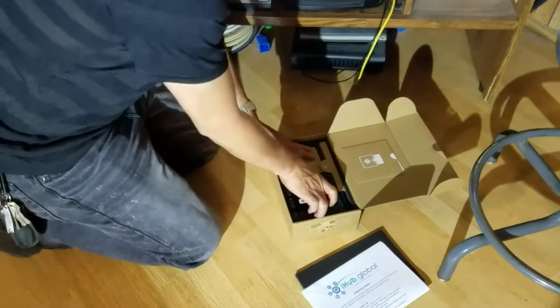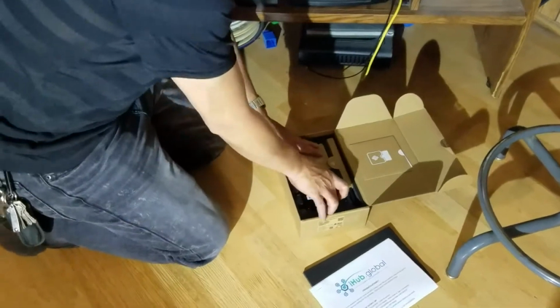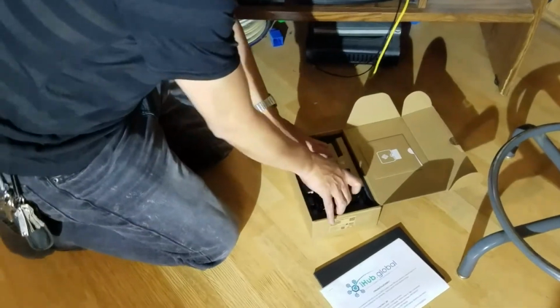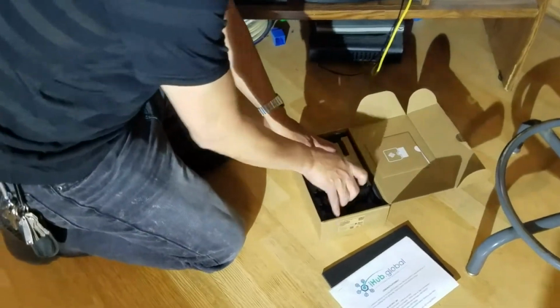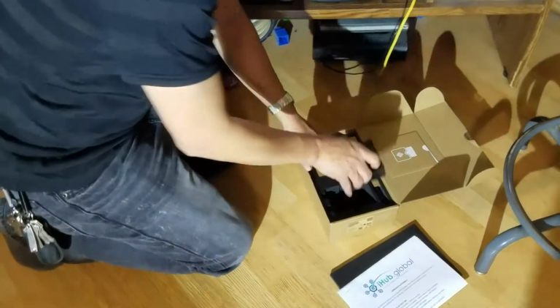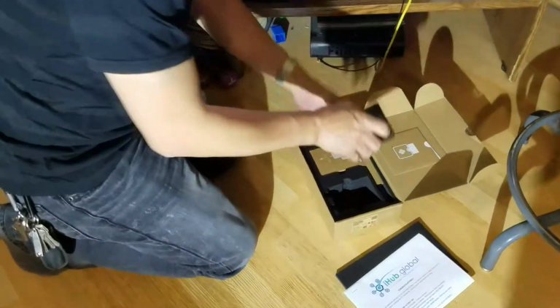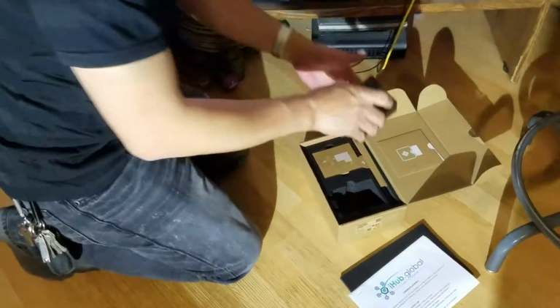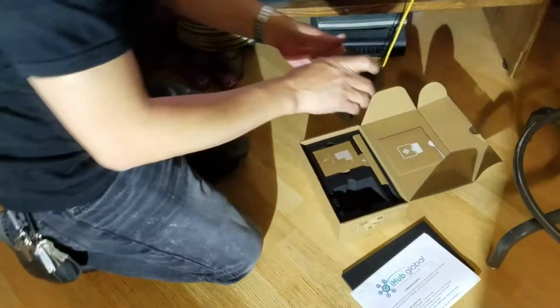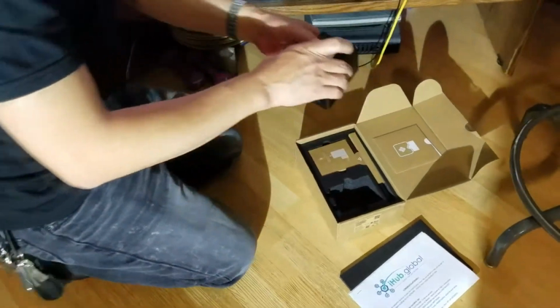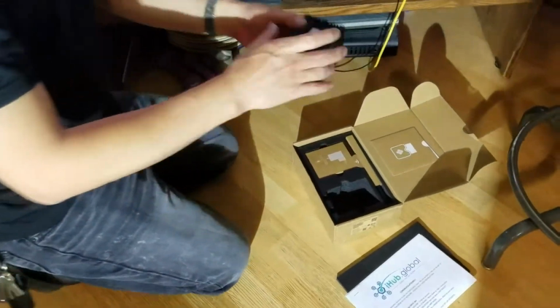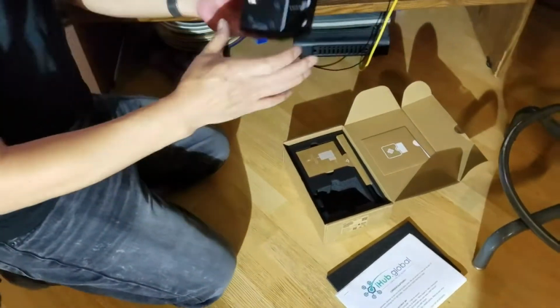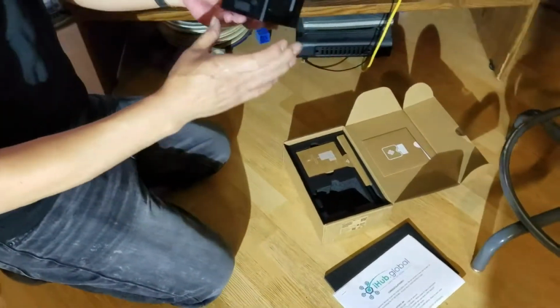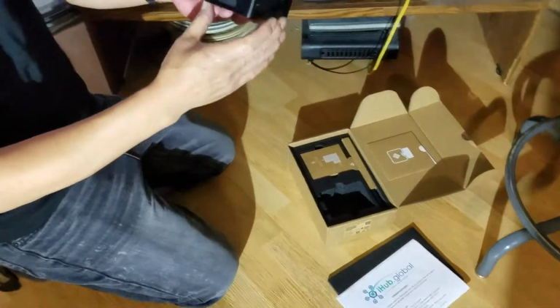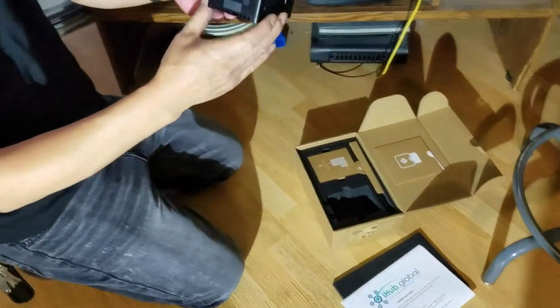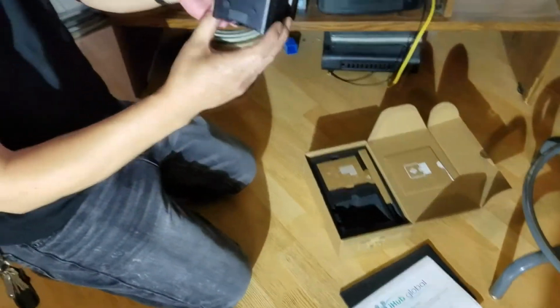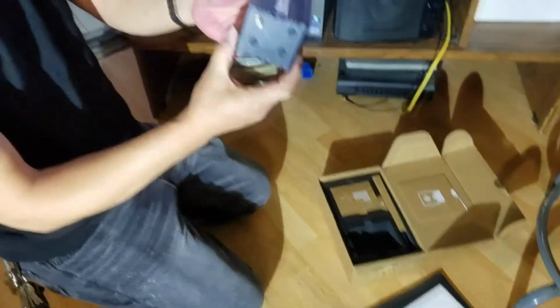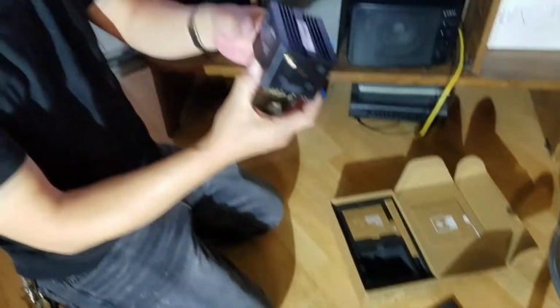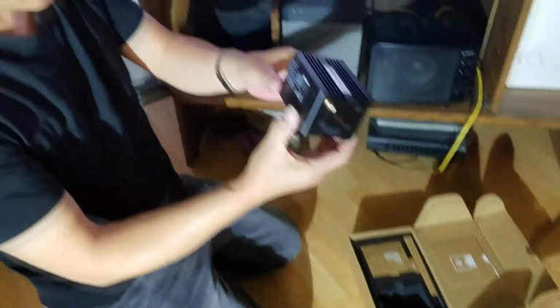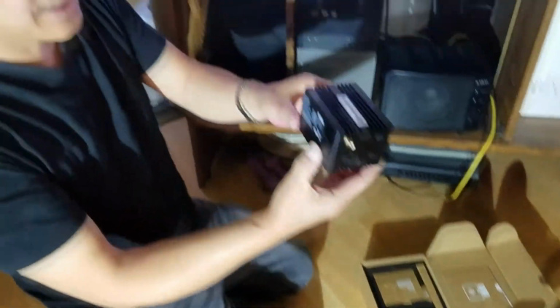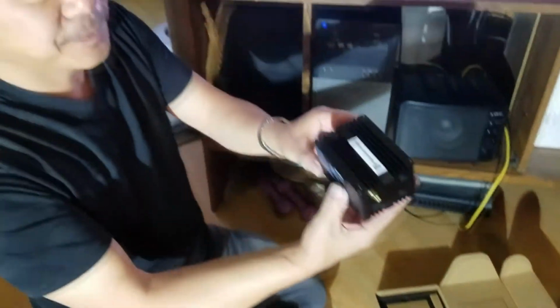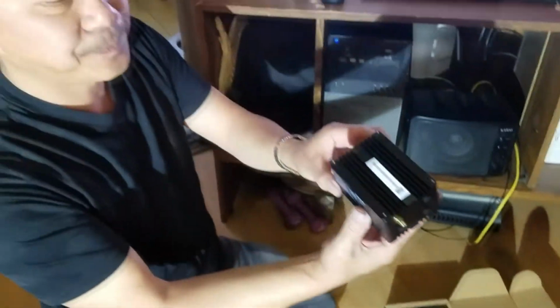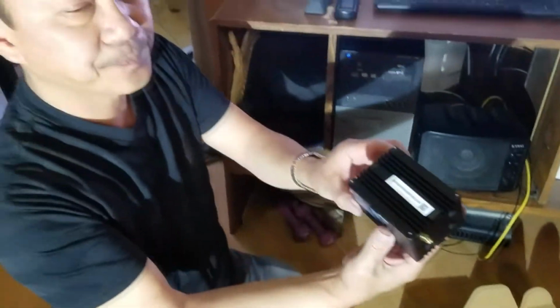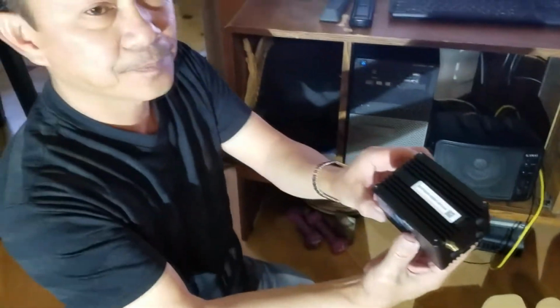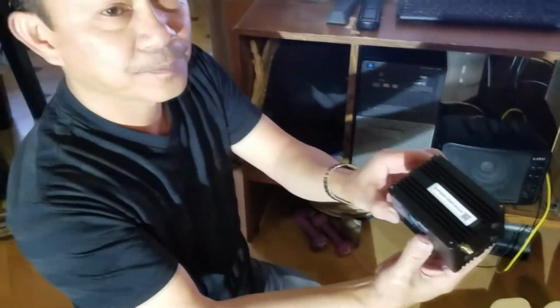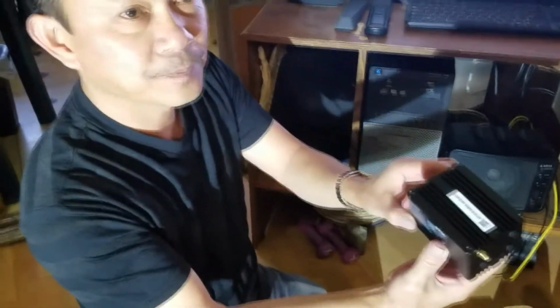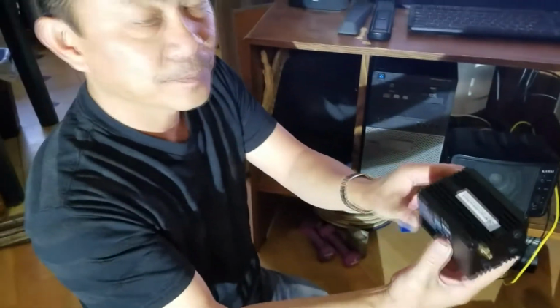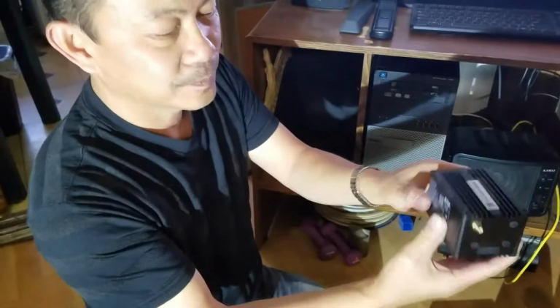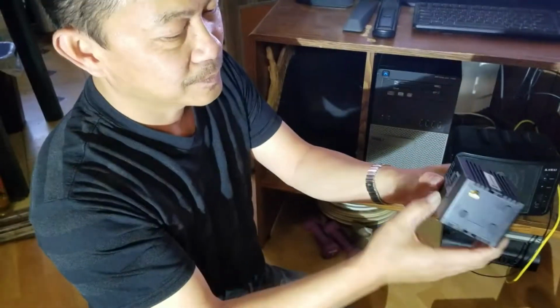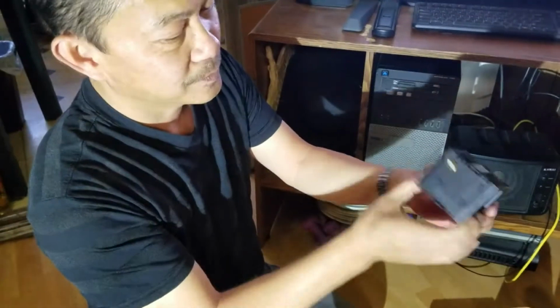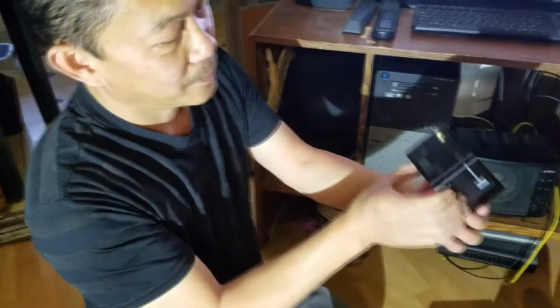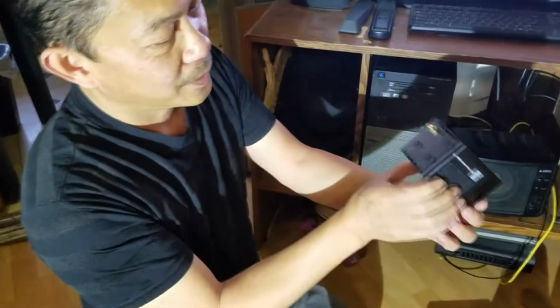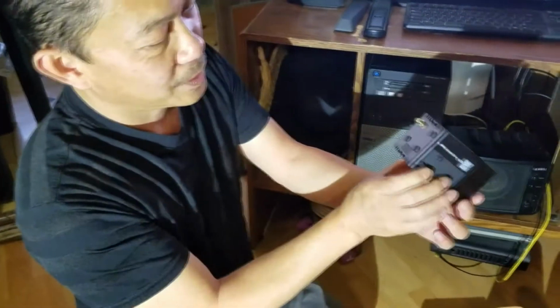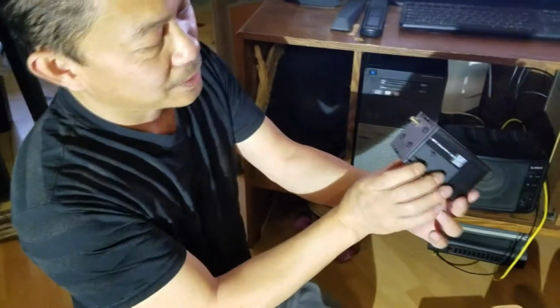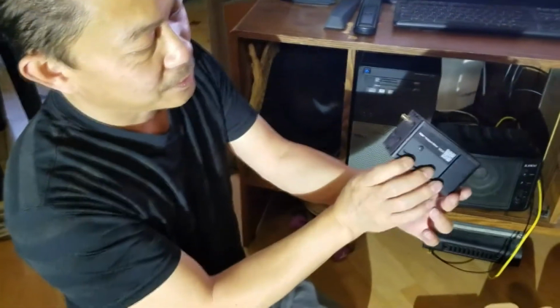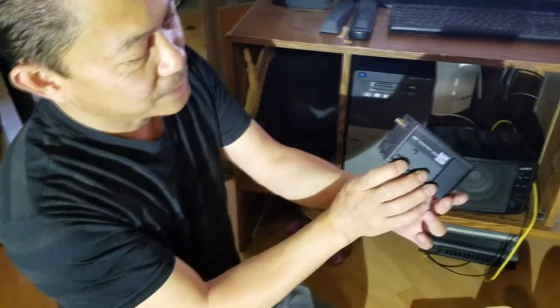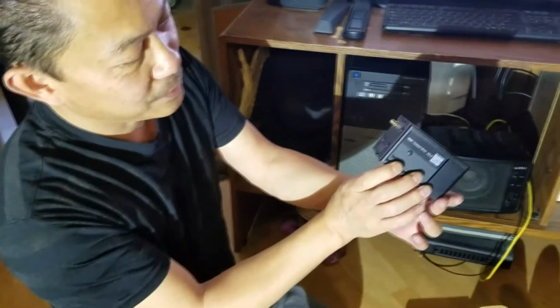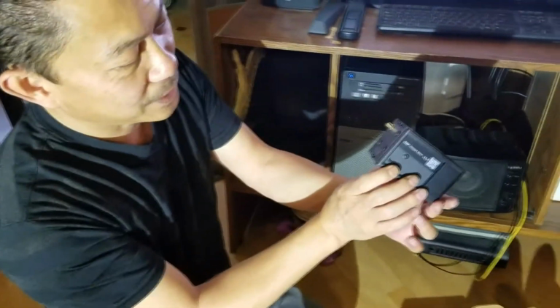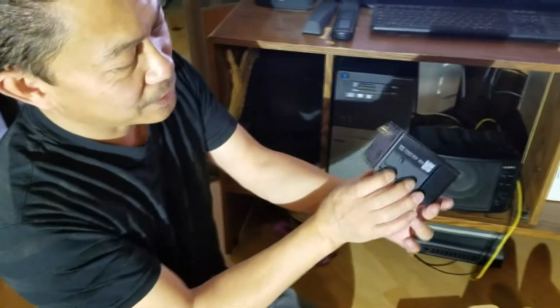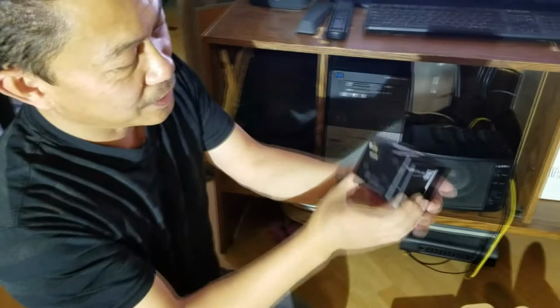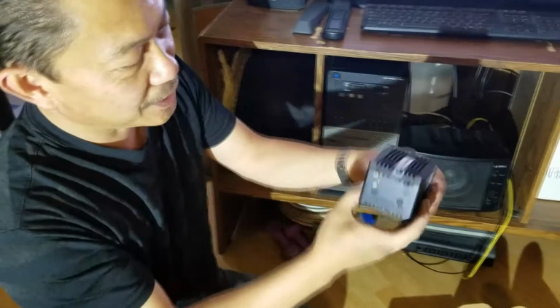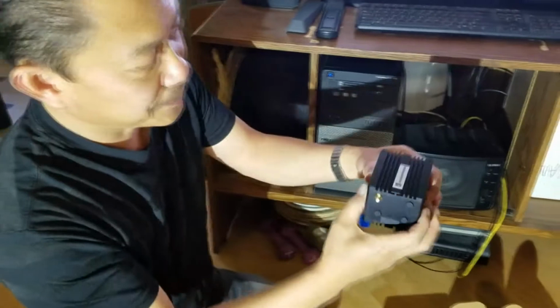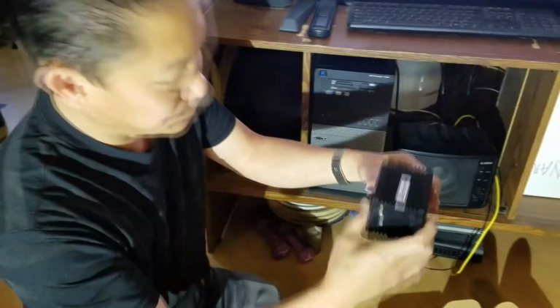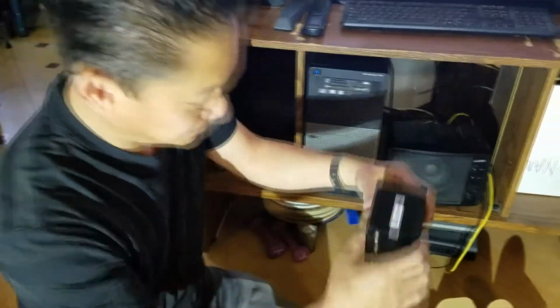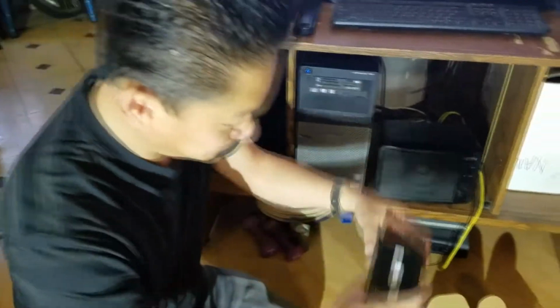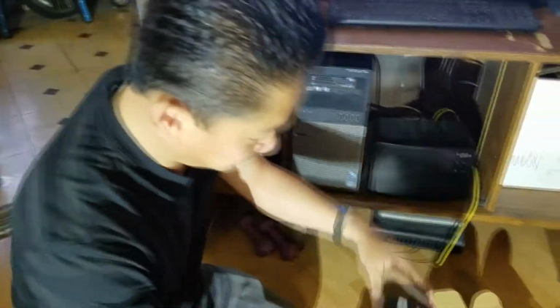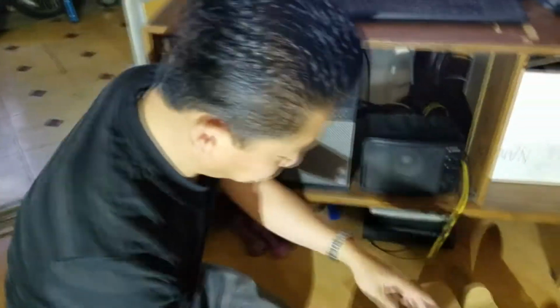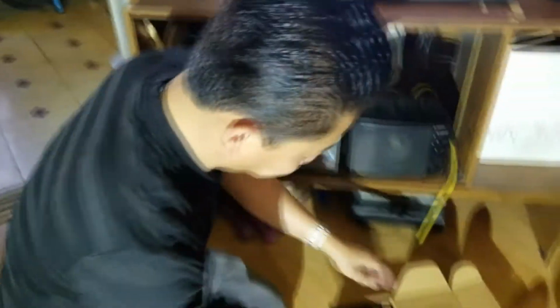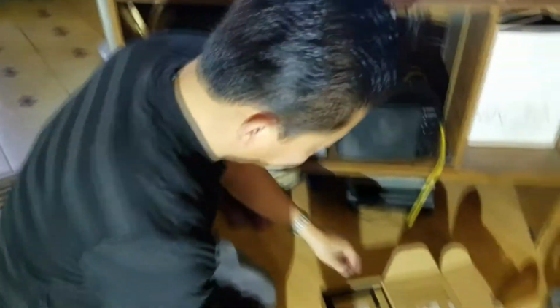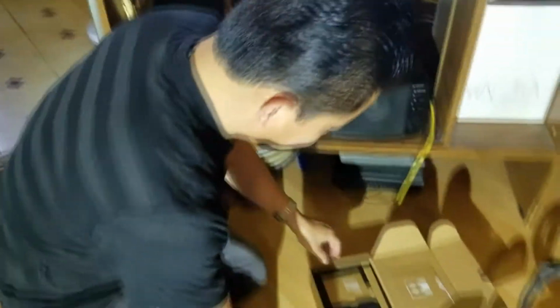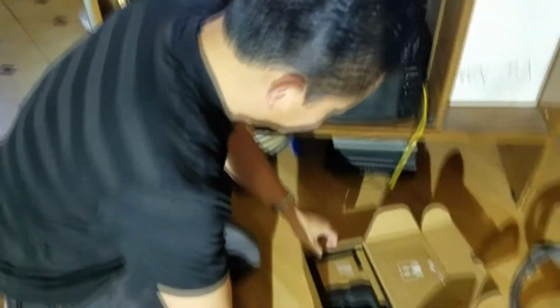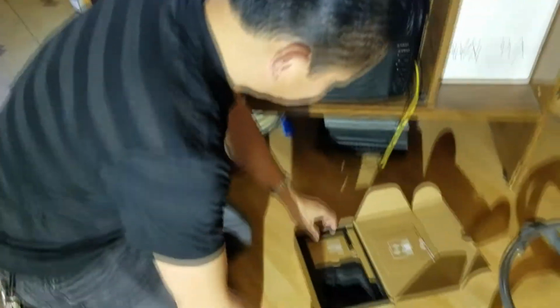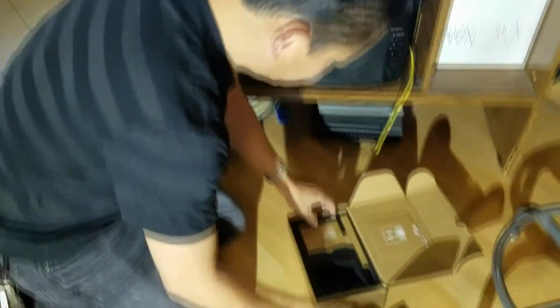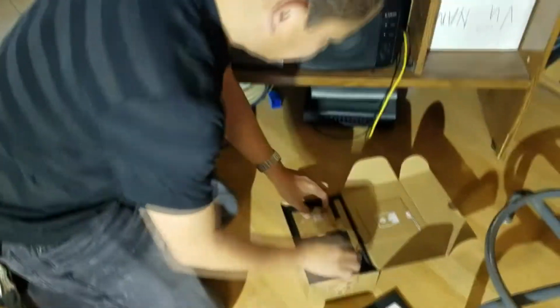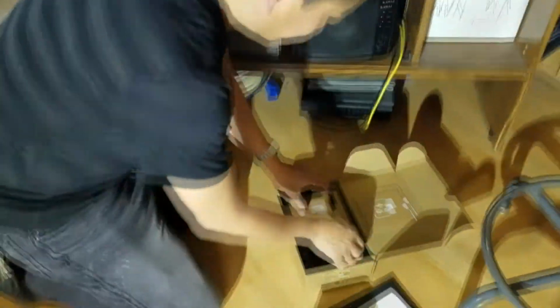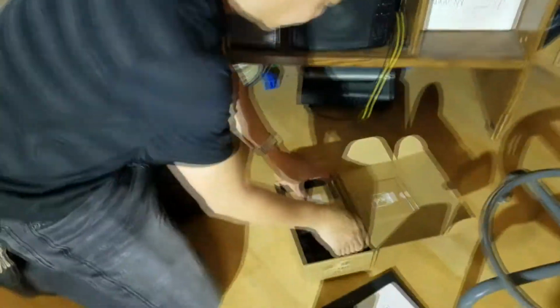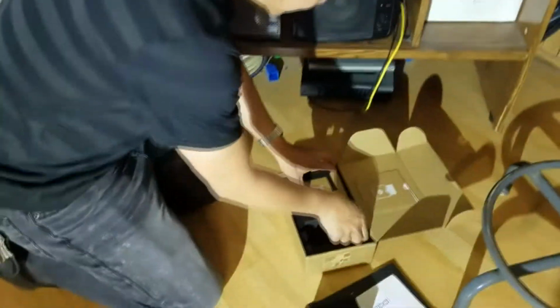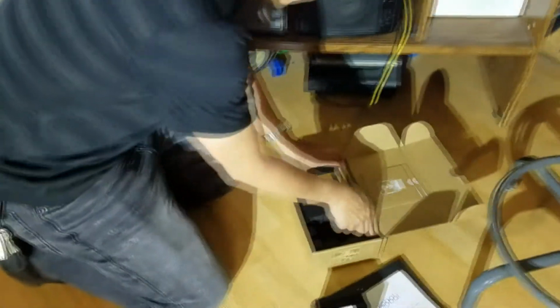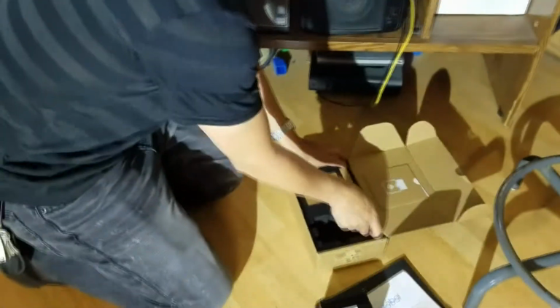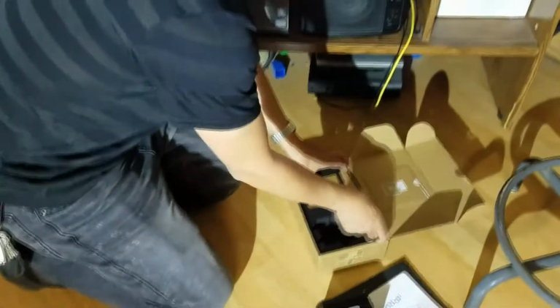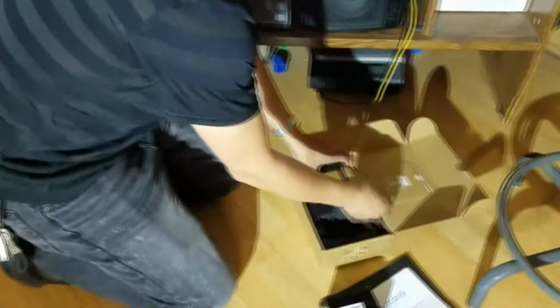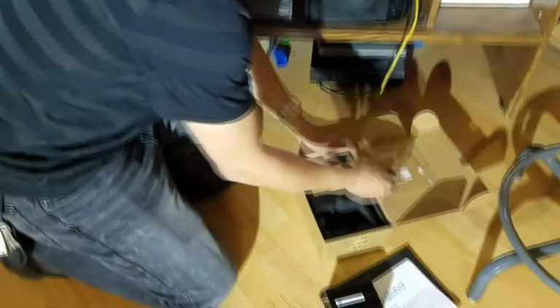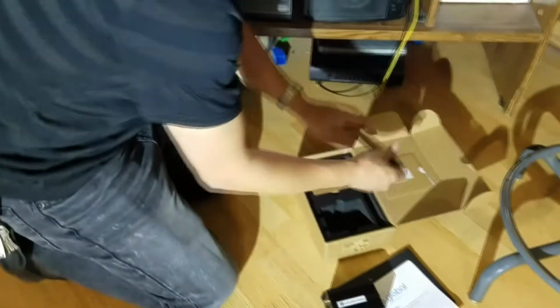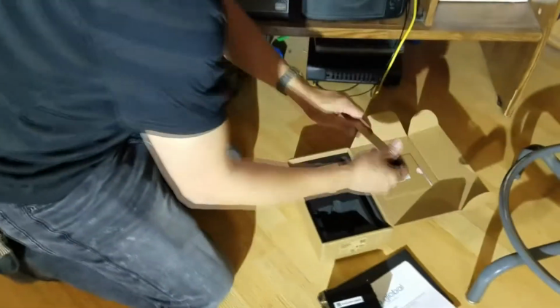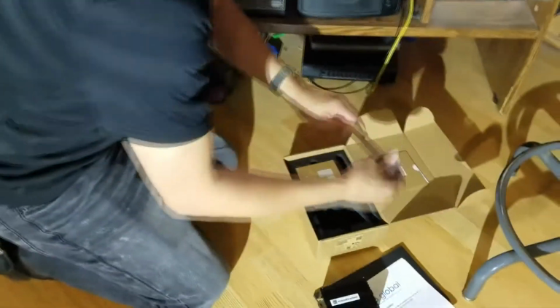I just received the Rackminer today. I'm gonna hook it up so I'll show you guys how to do it.